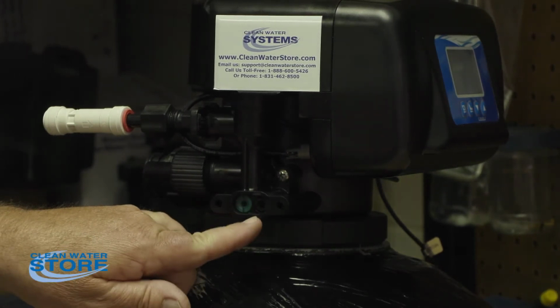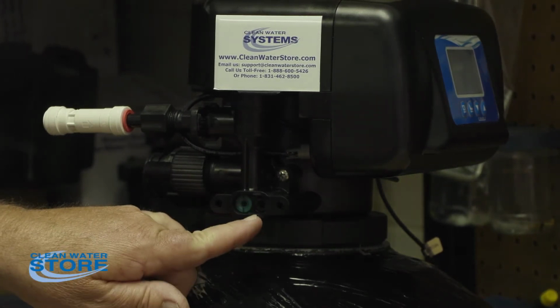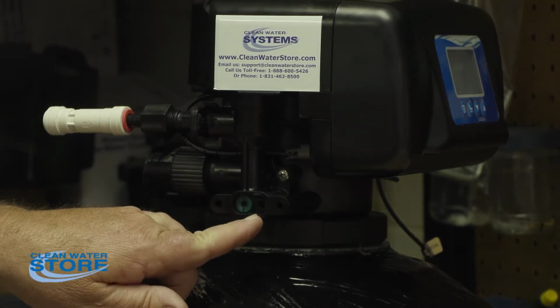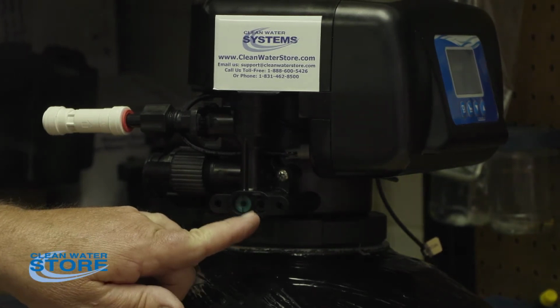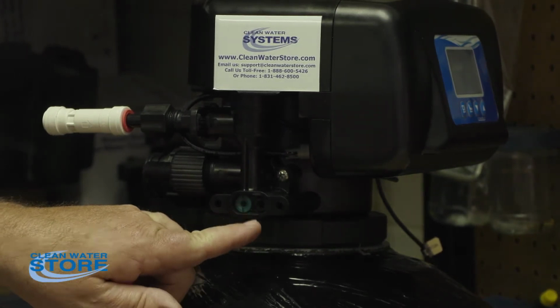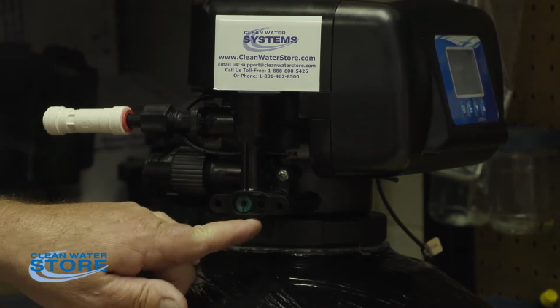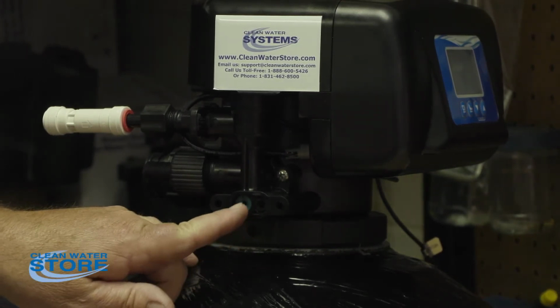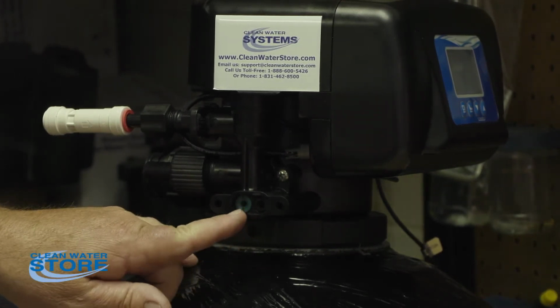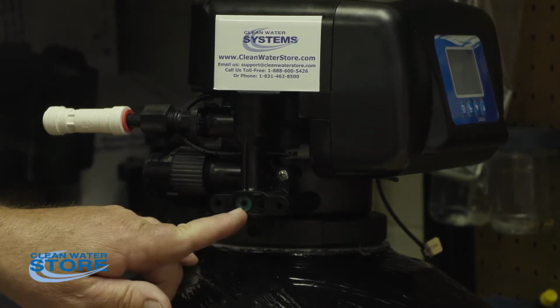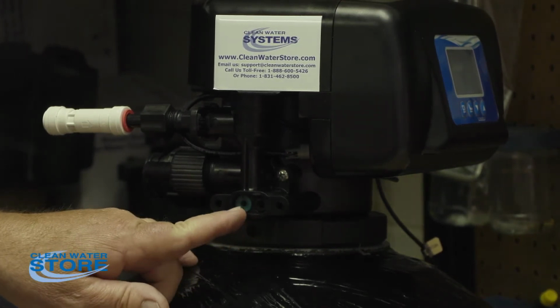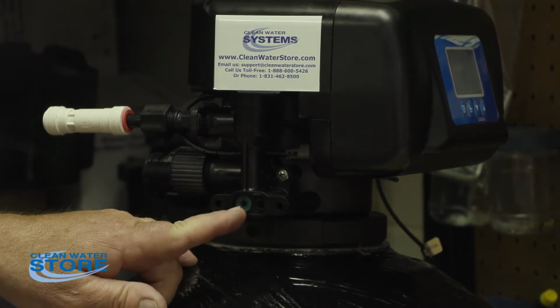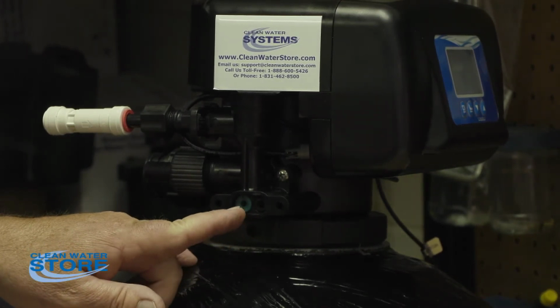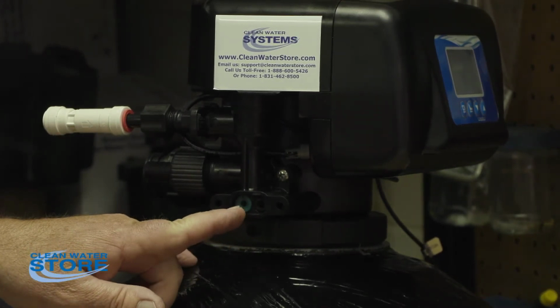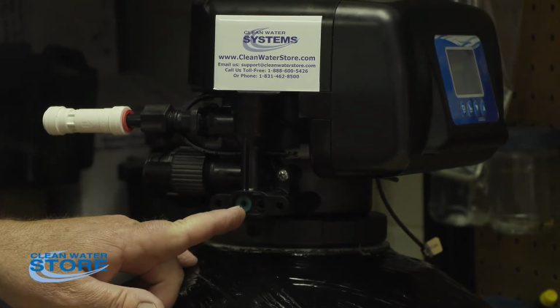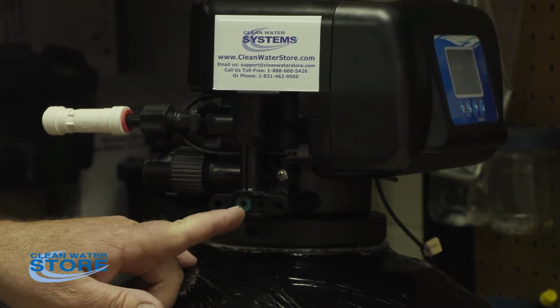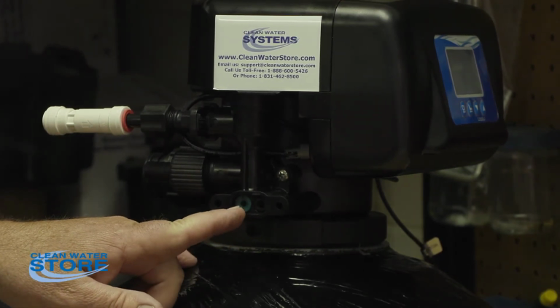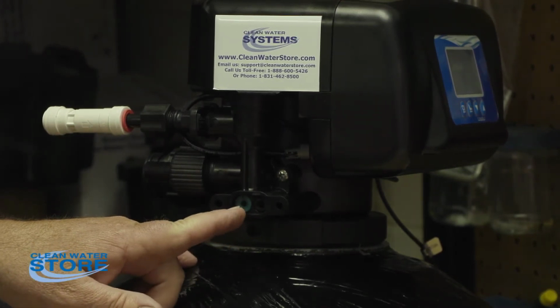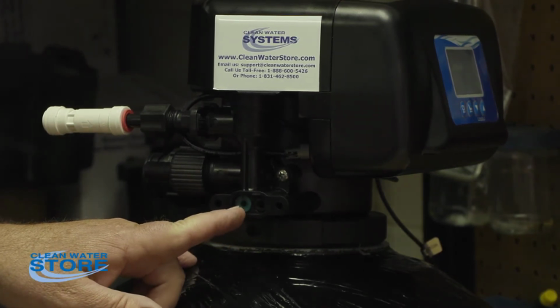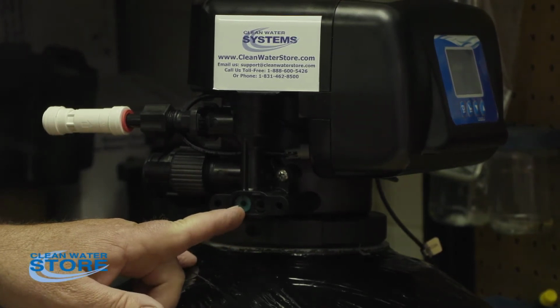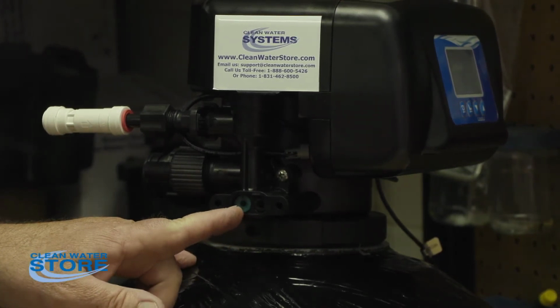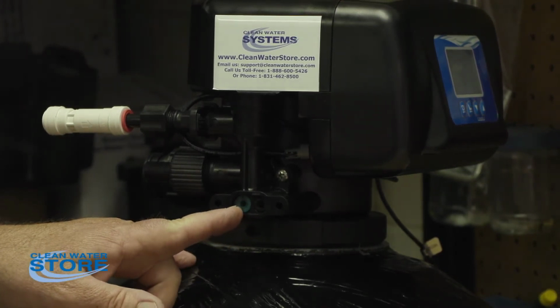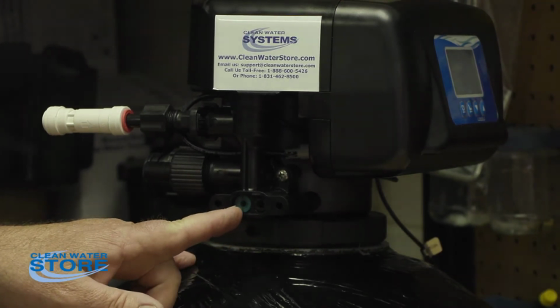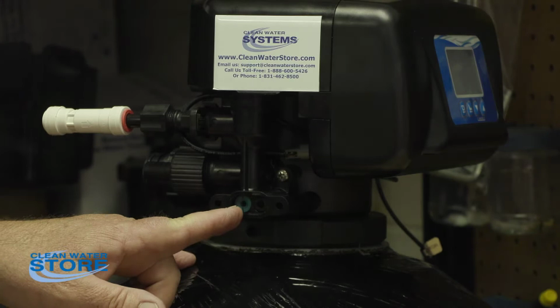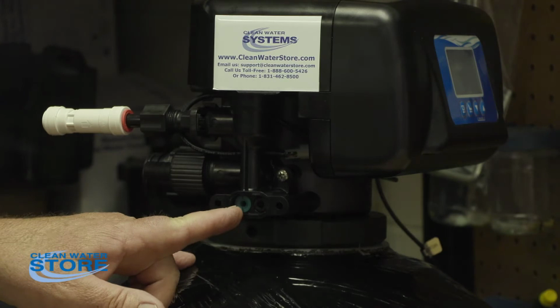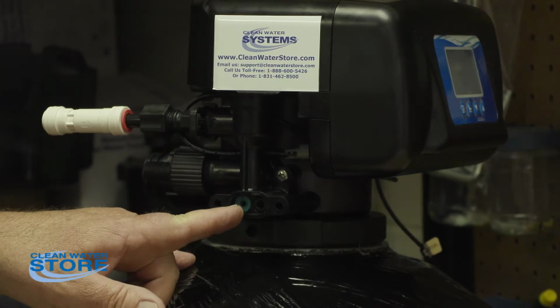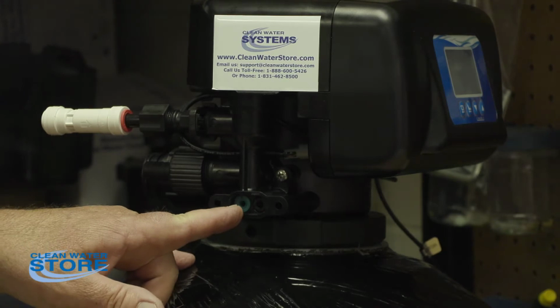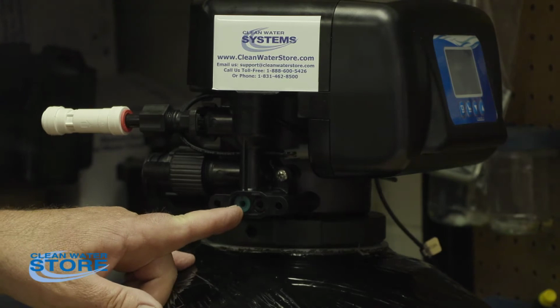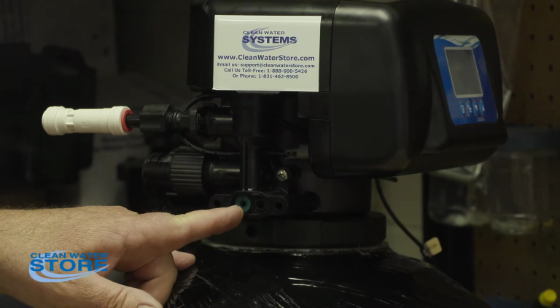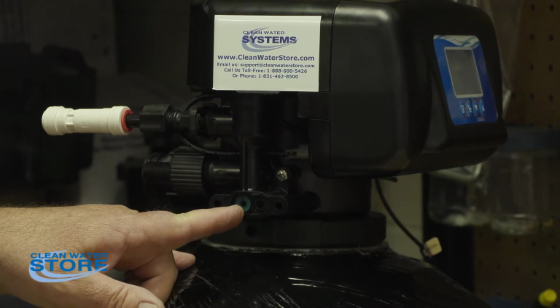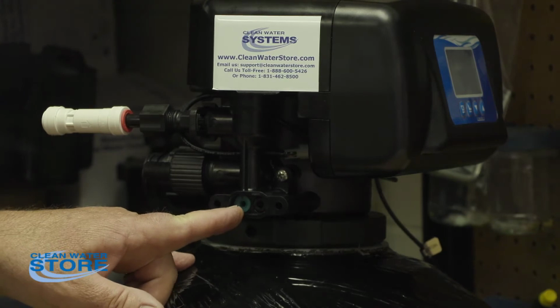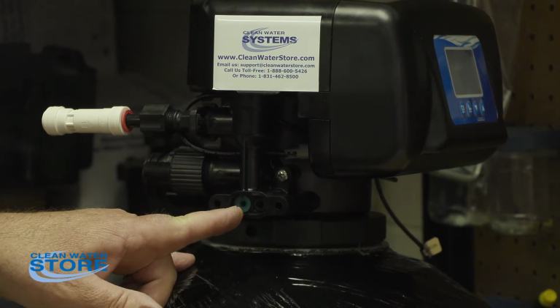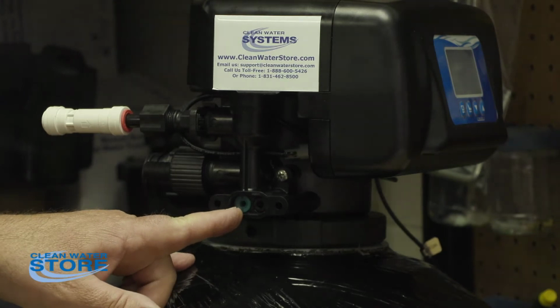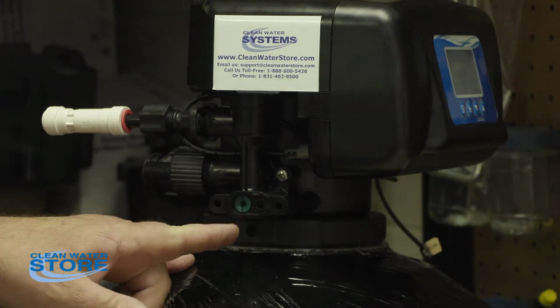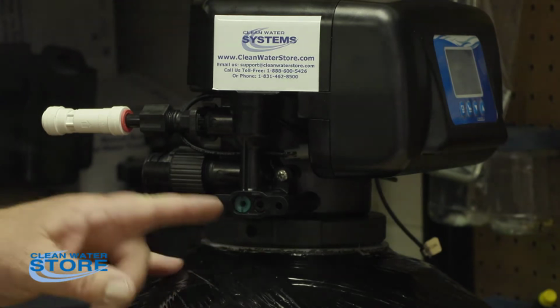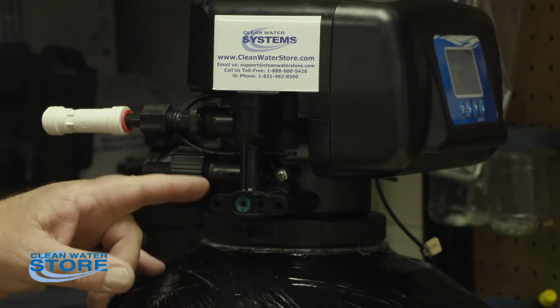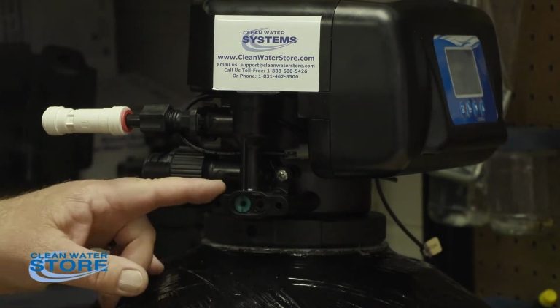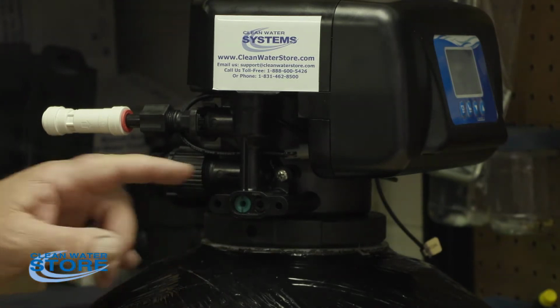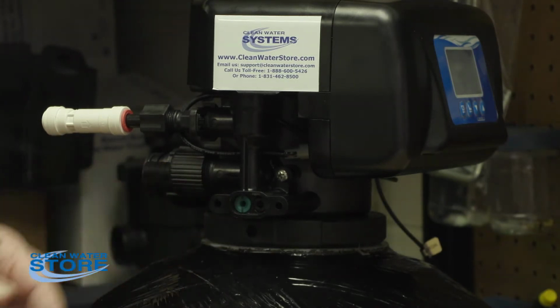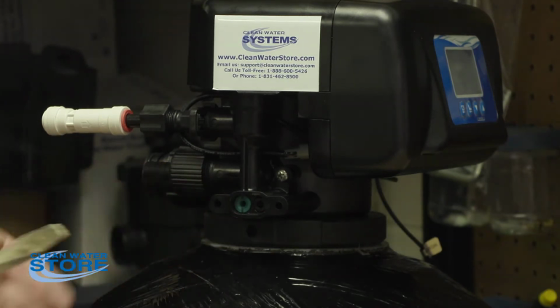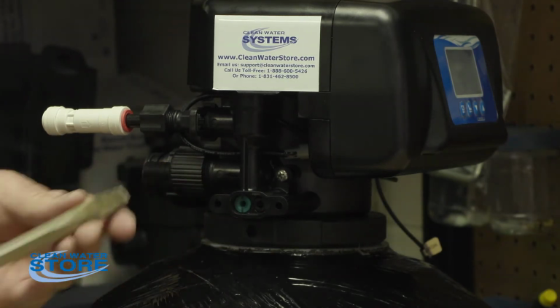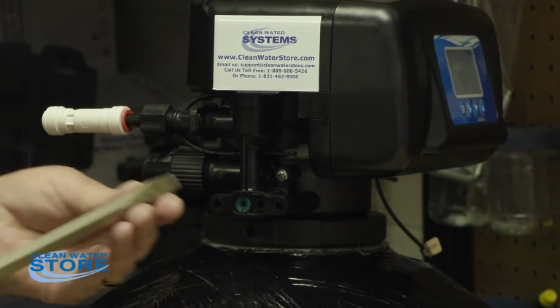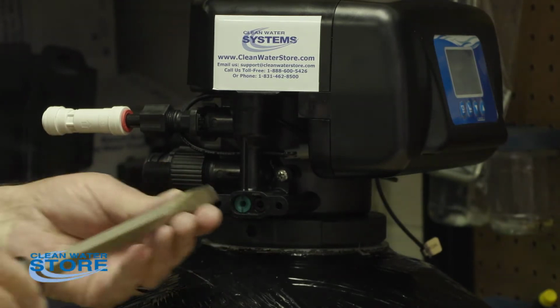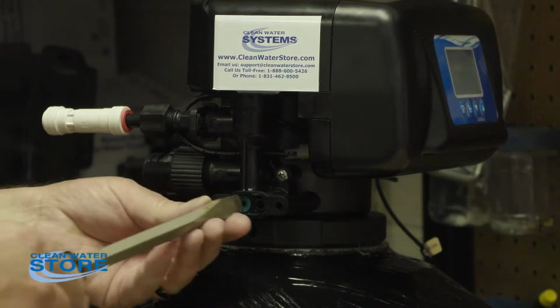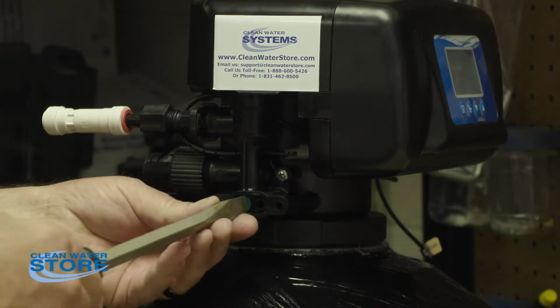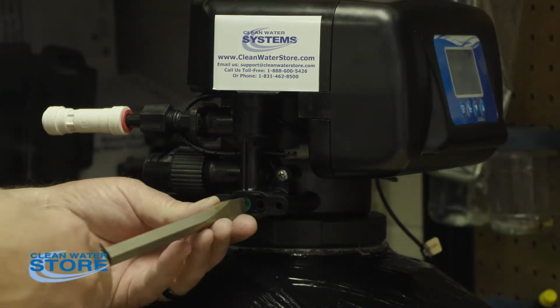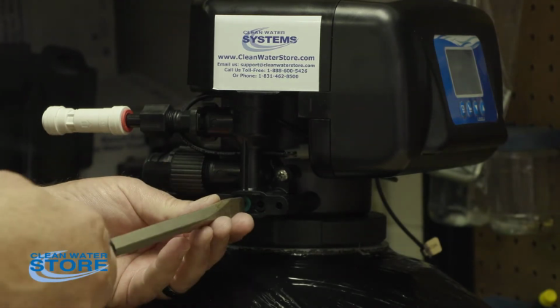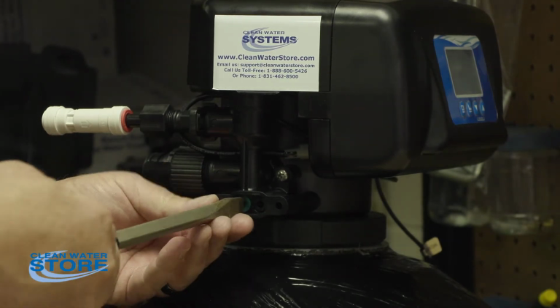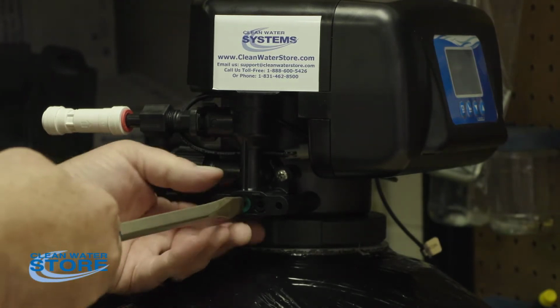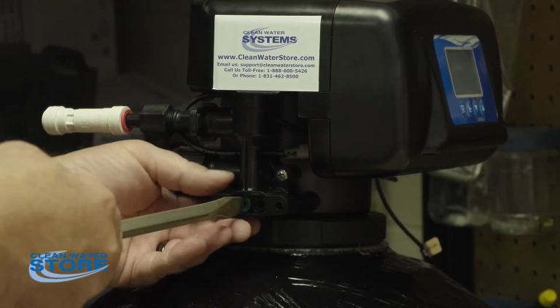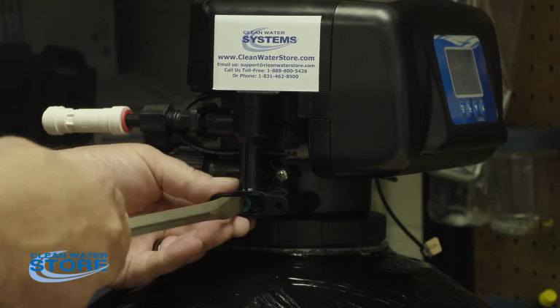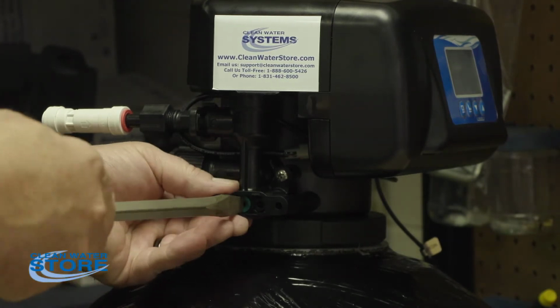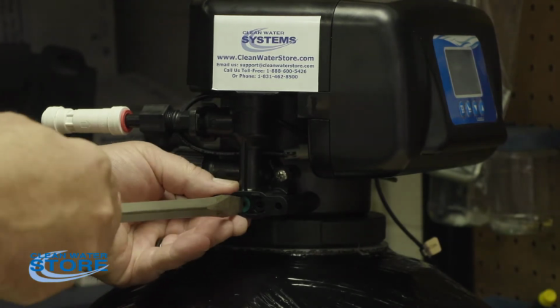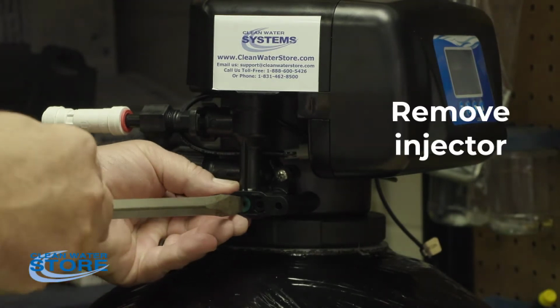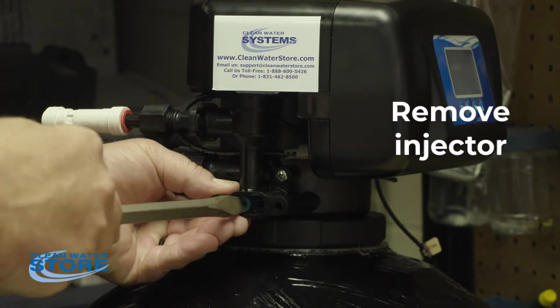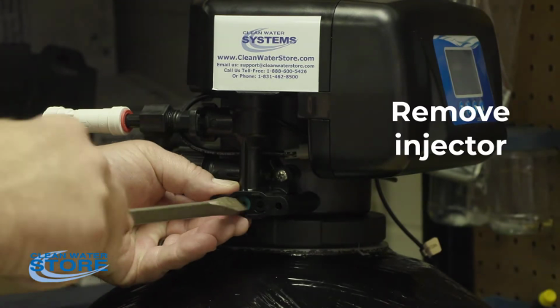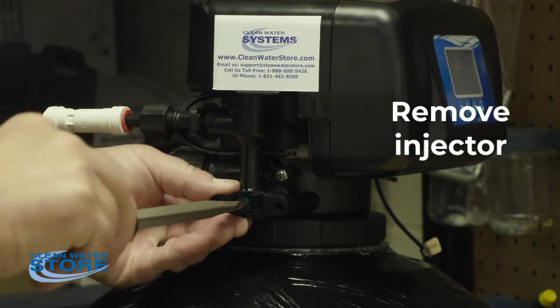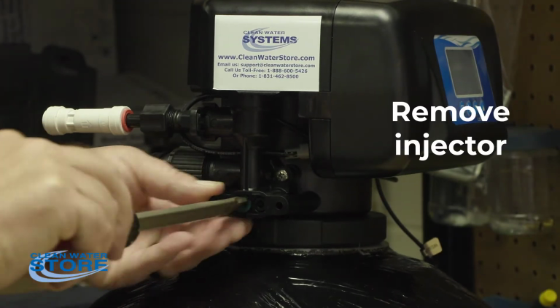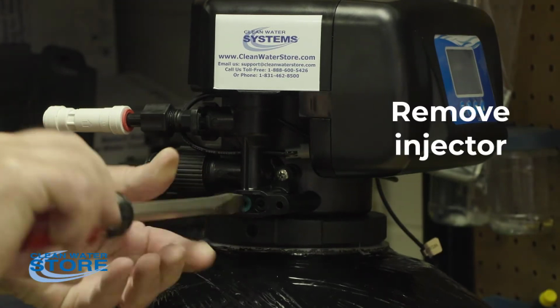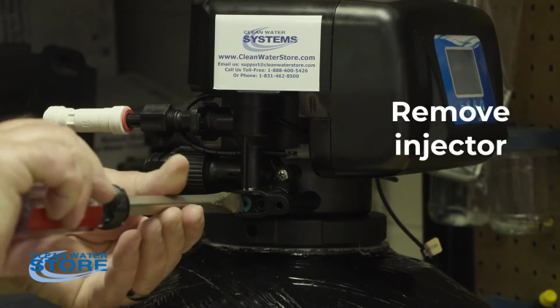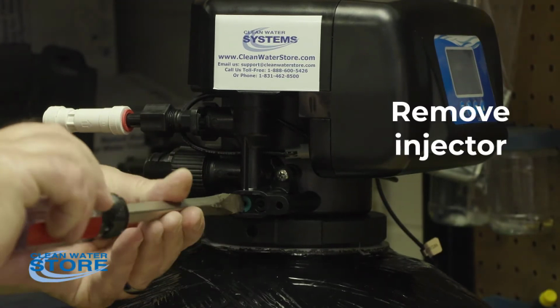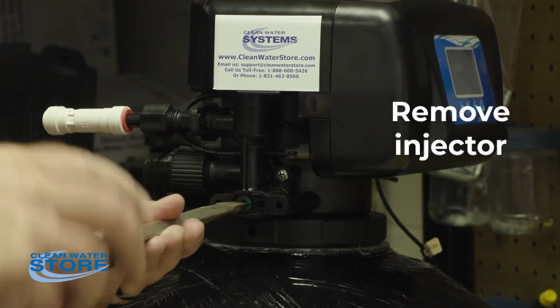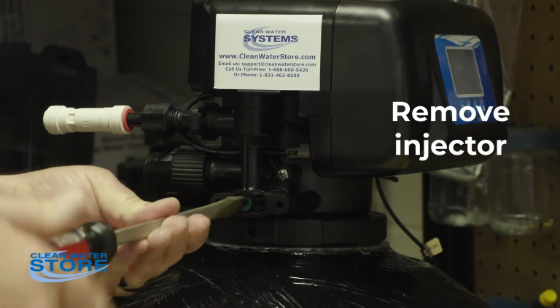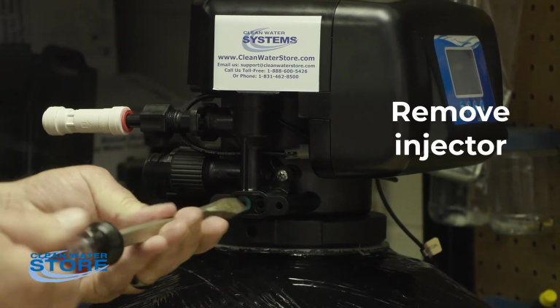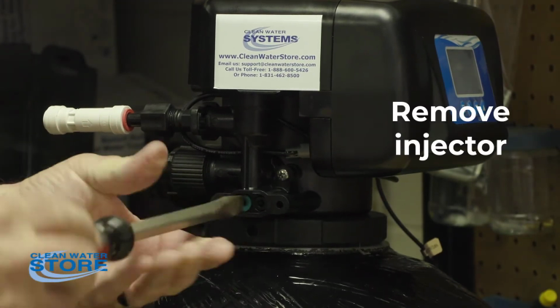This right here is the injector. These are different colors. If you have softeners, they're different colors for the air valve. They're green.